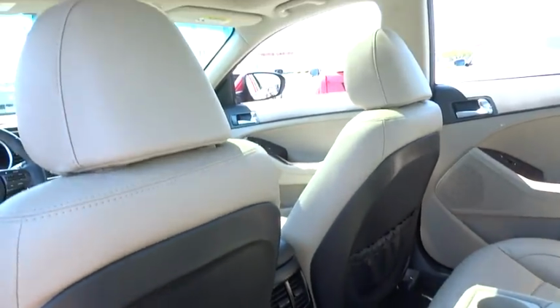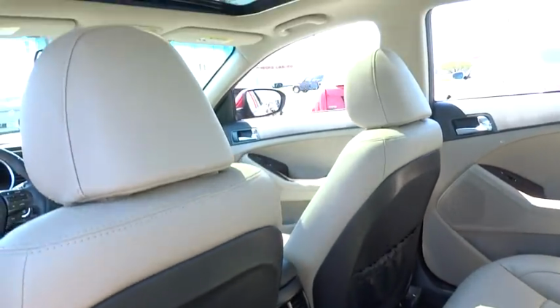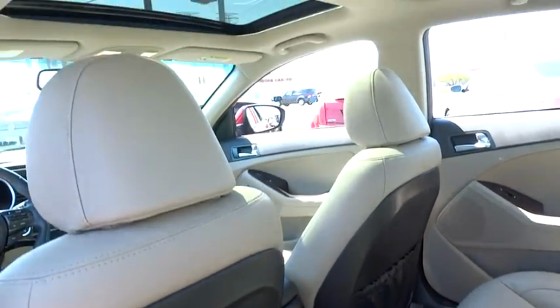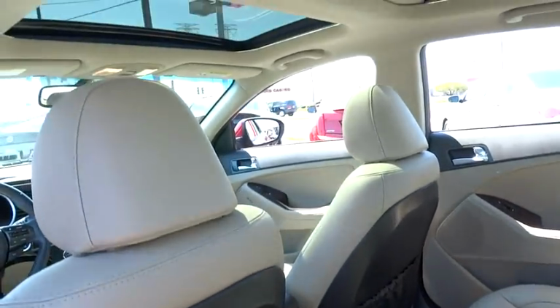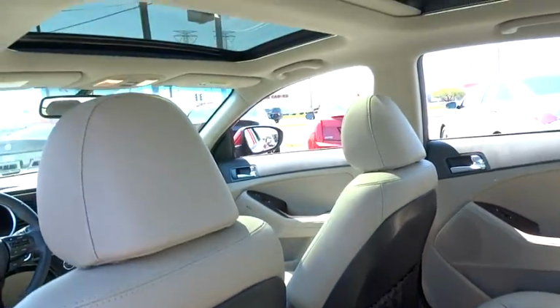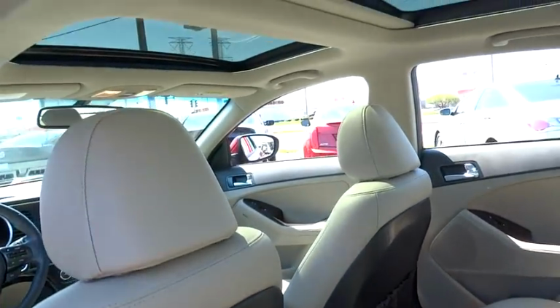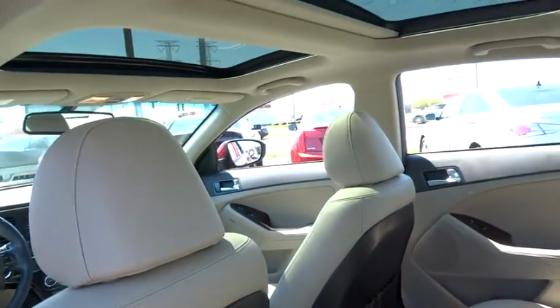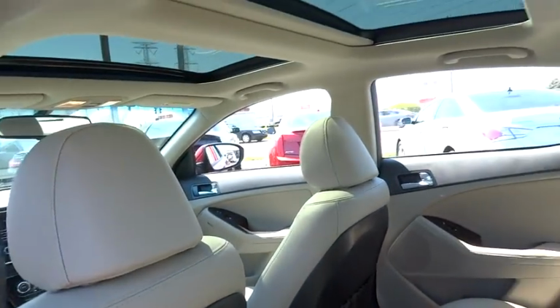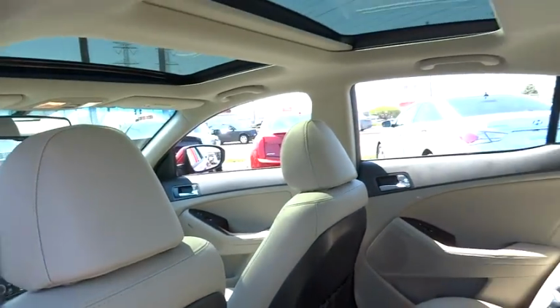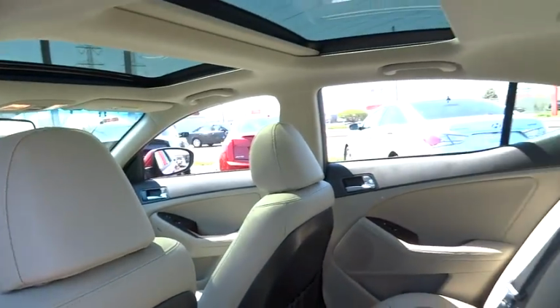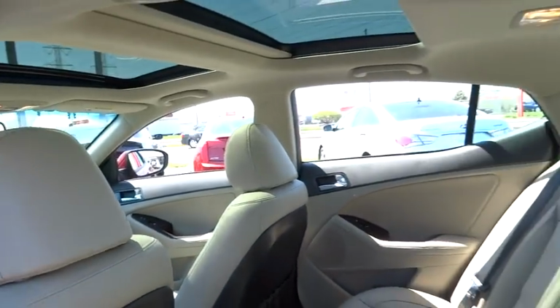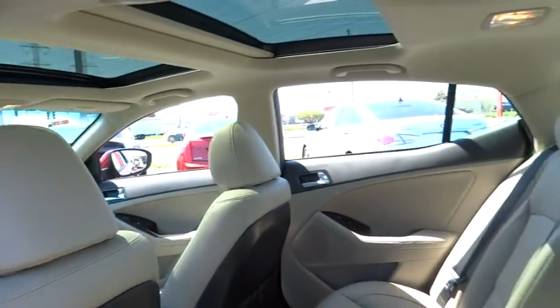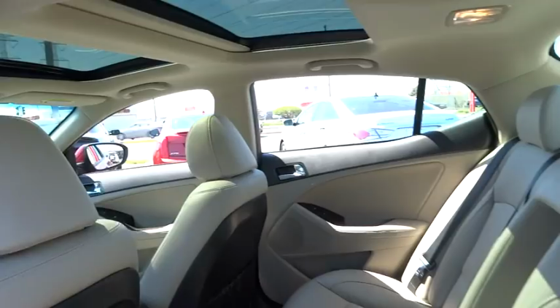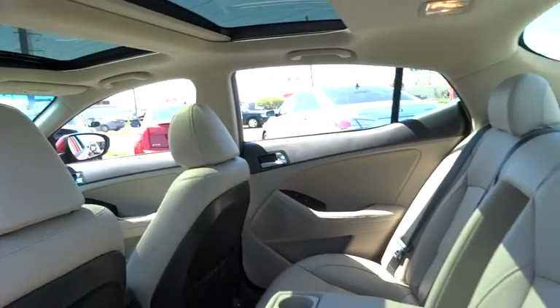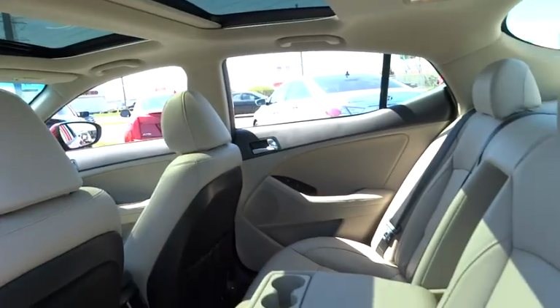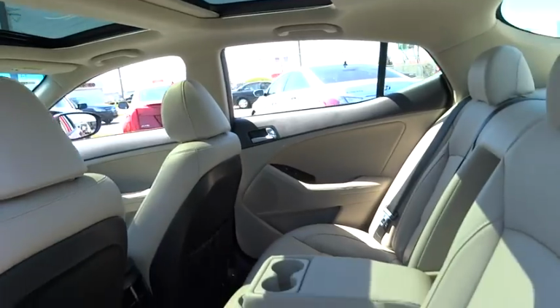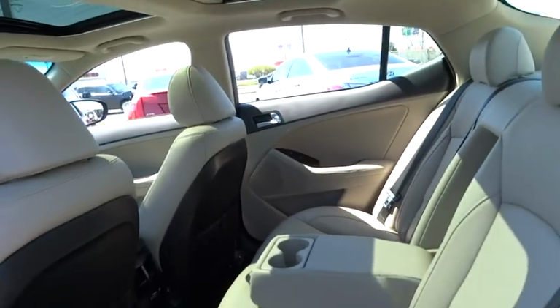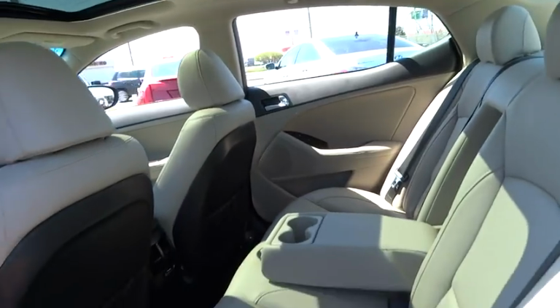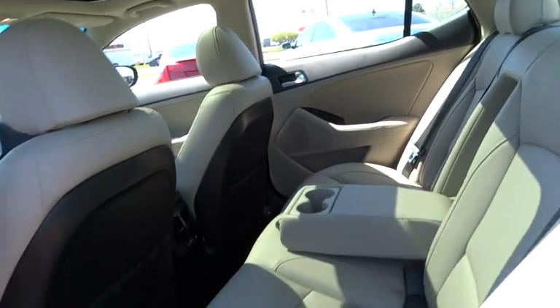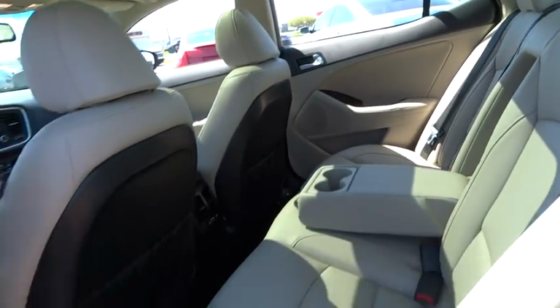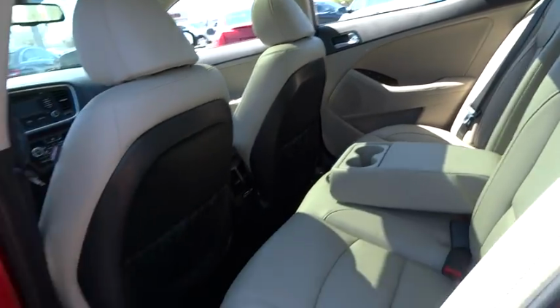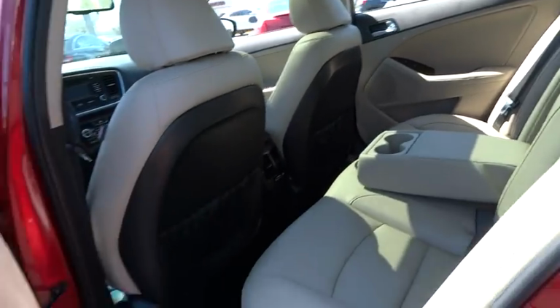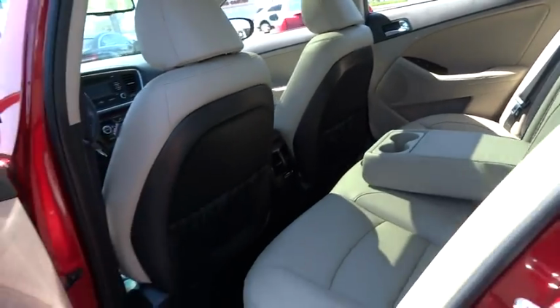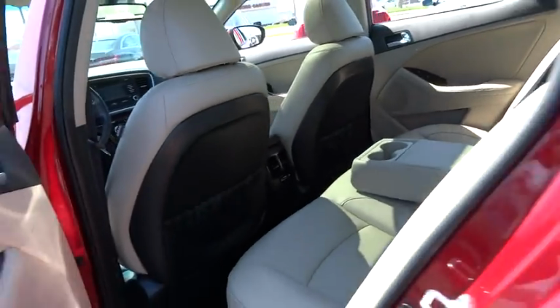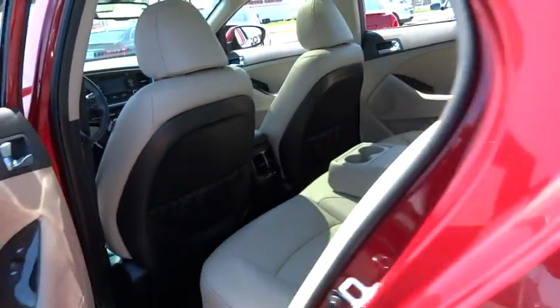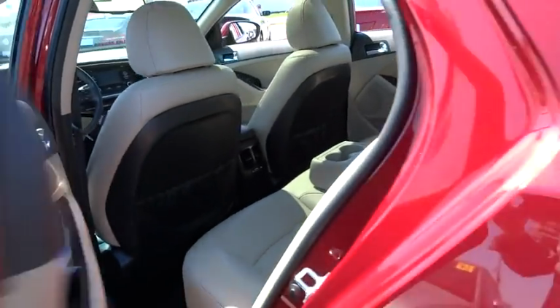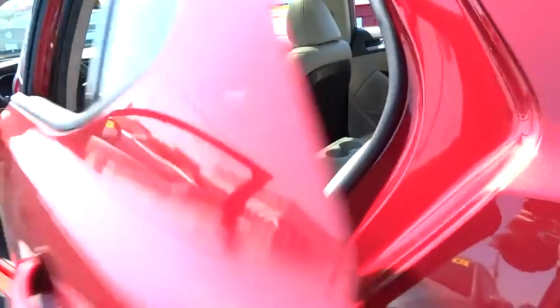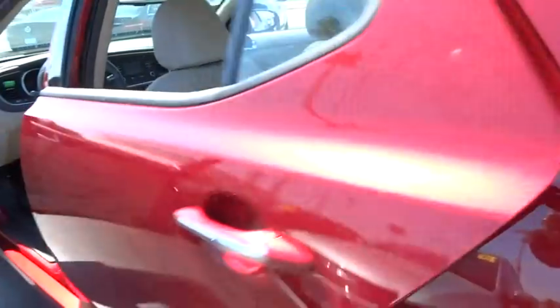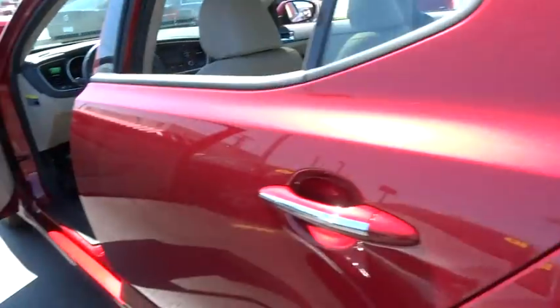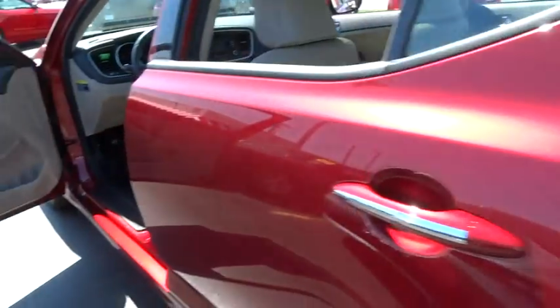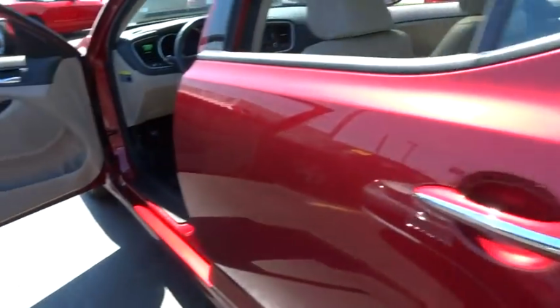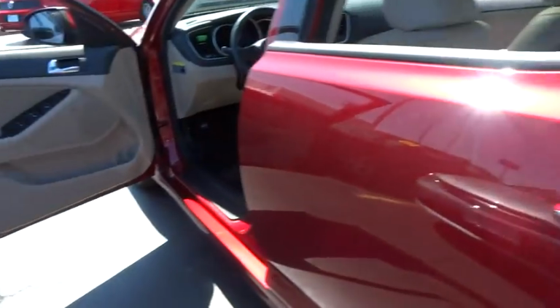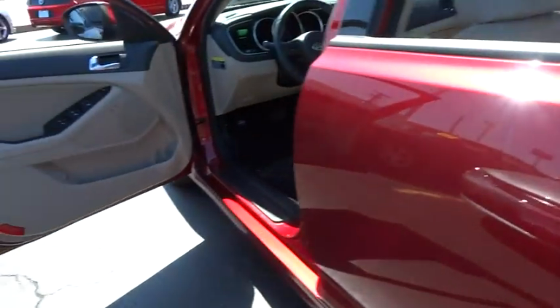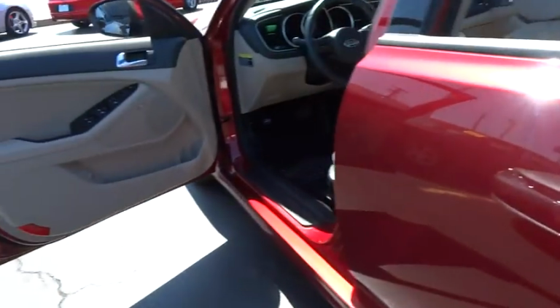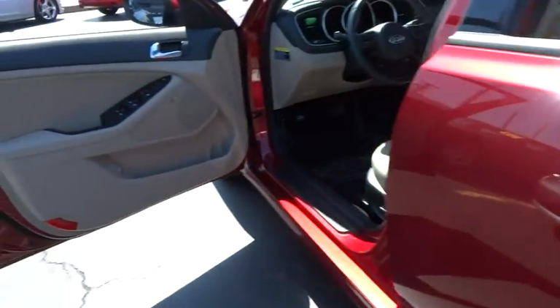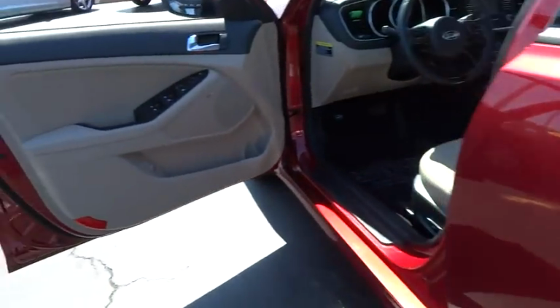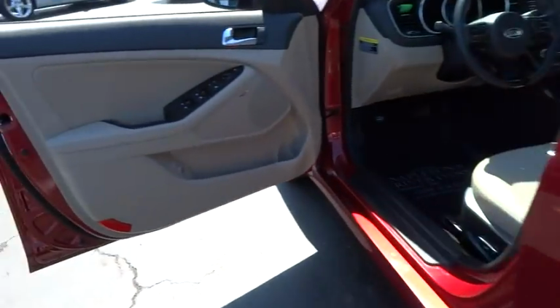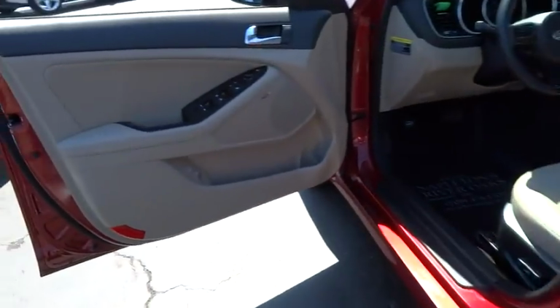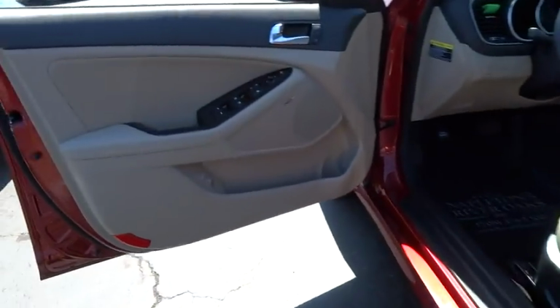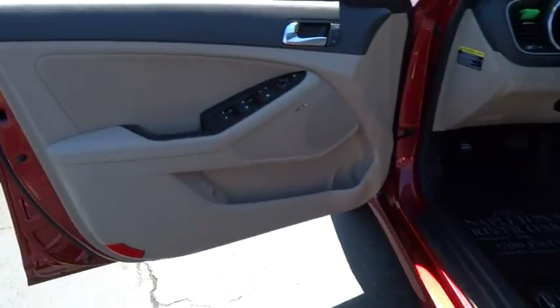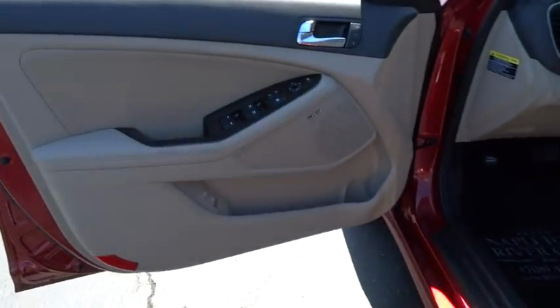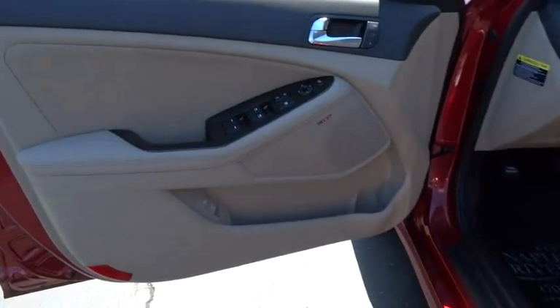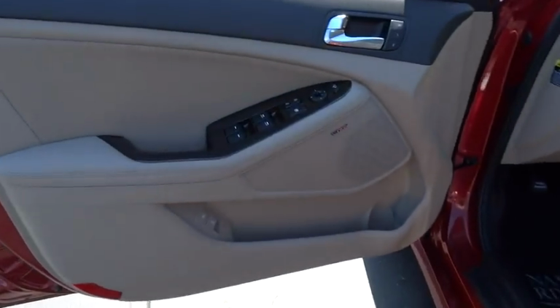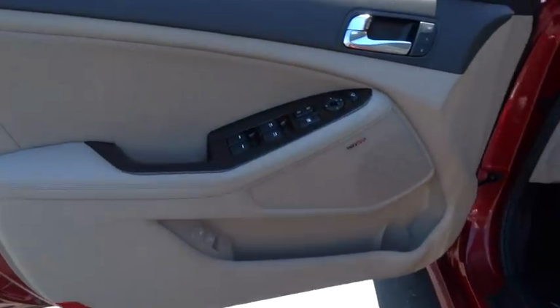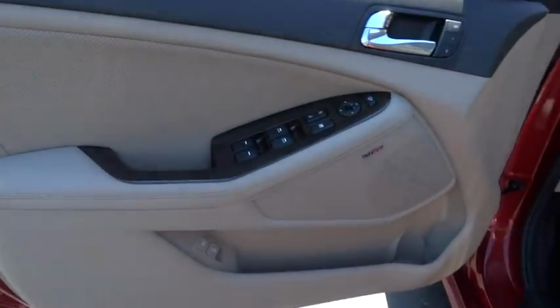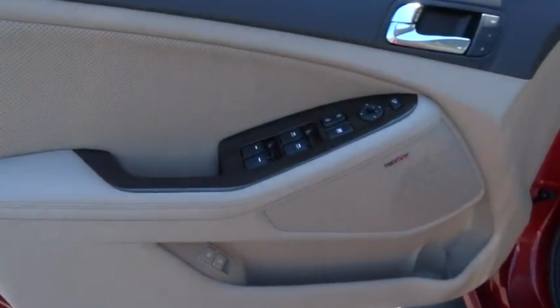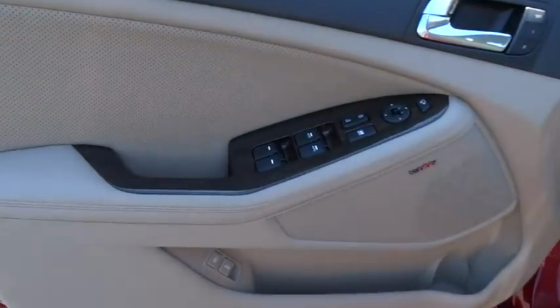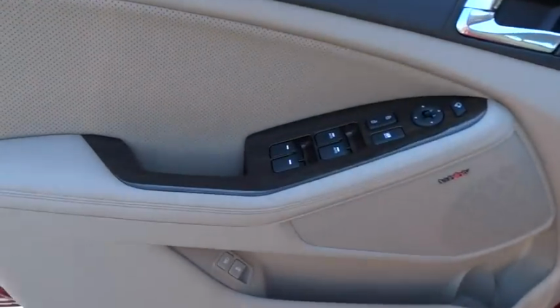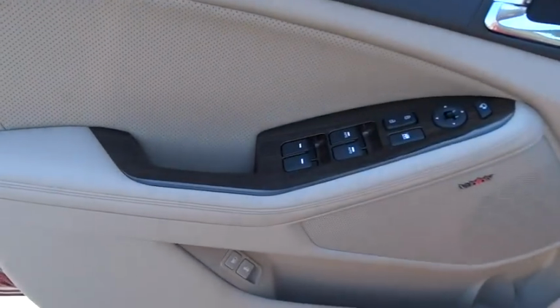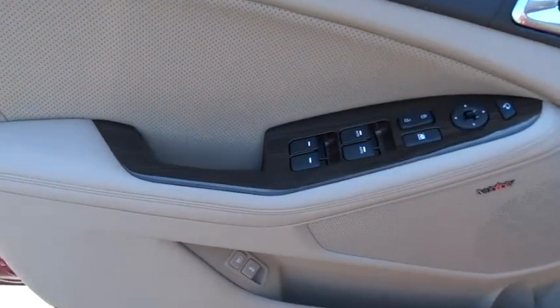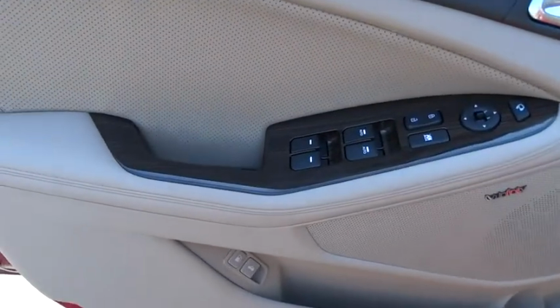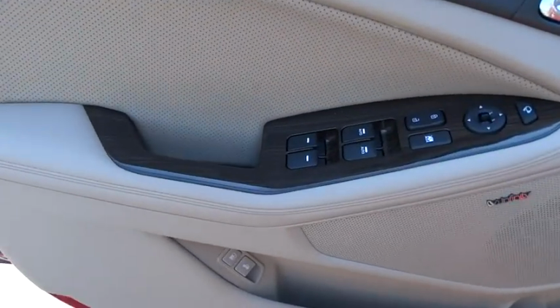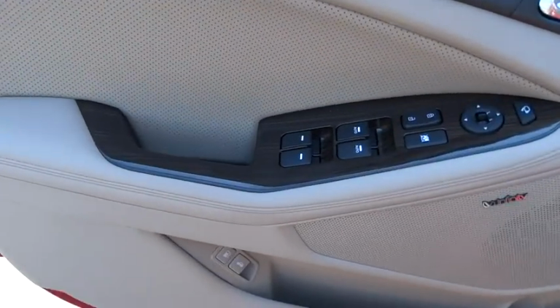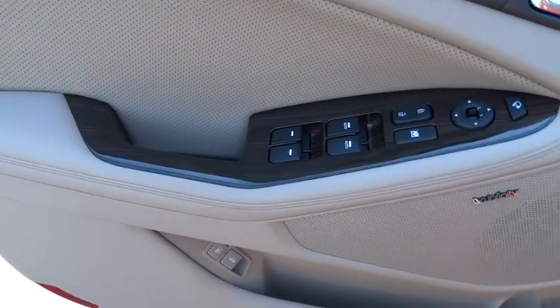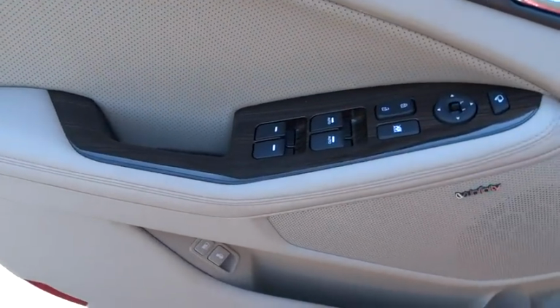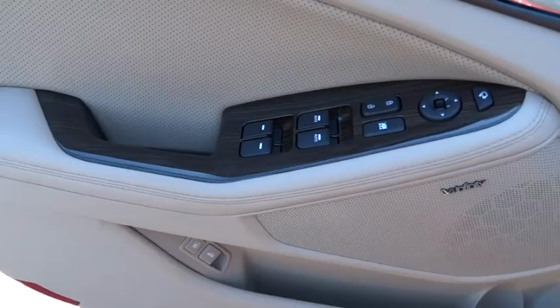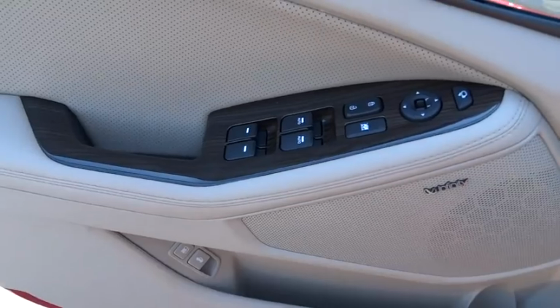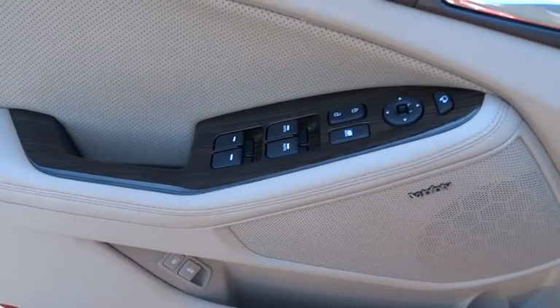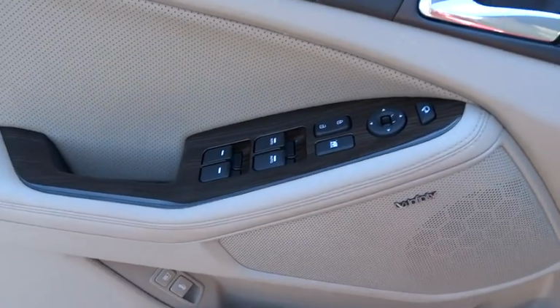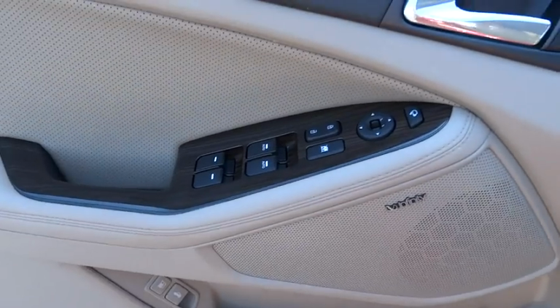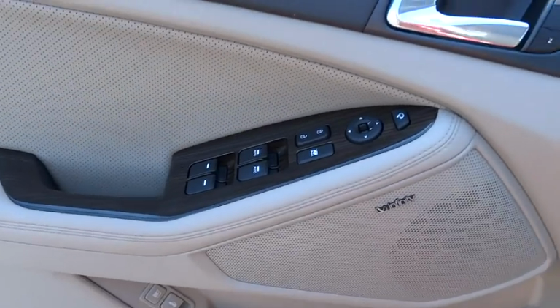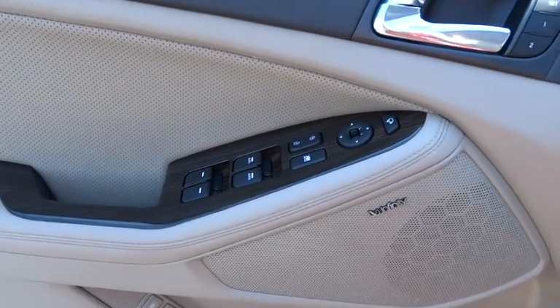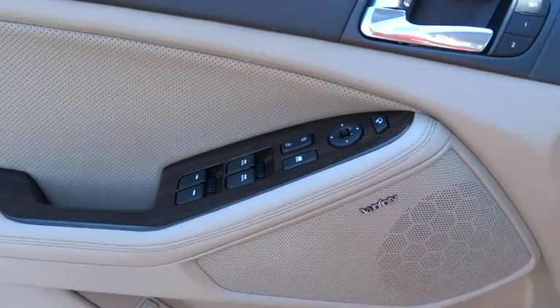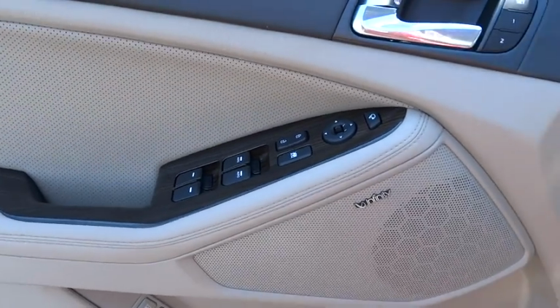Power windows, compass, brake assist, overhead console, tachometer, remote keyless entry, leather seats.